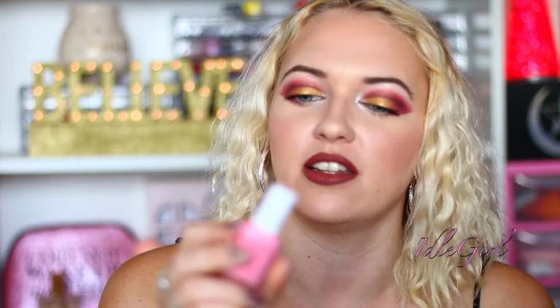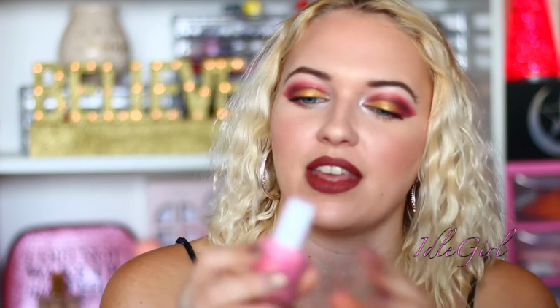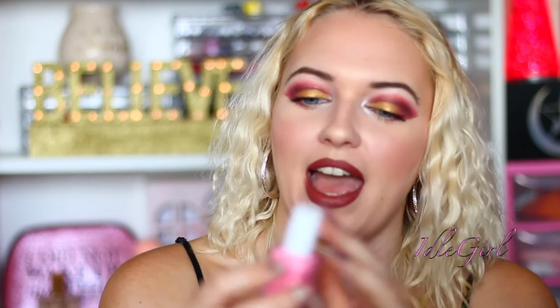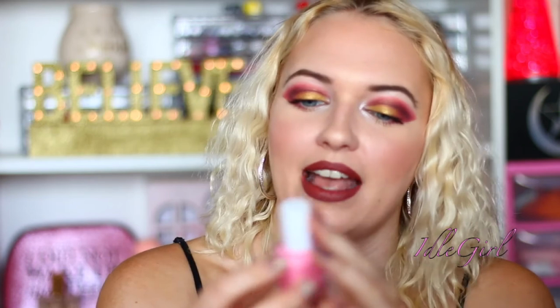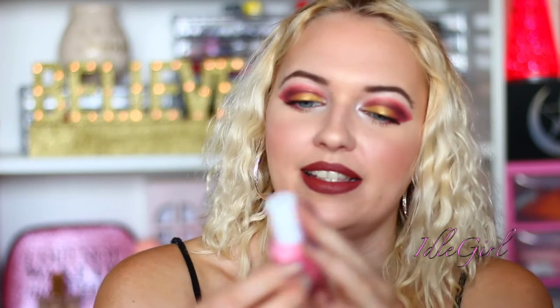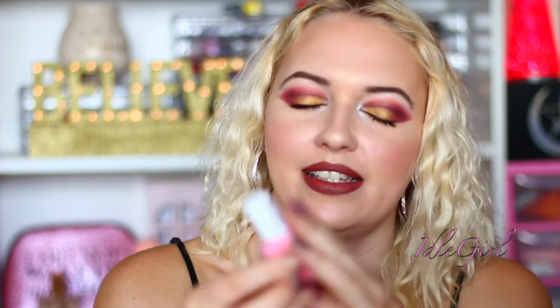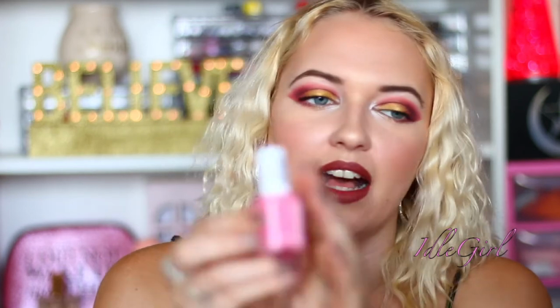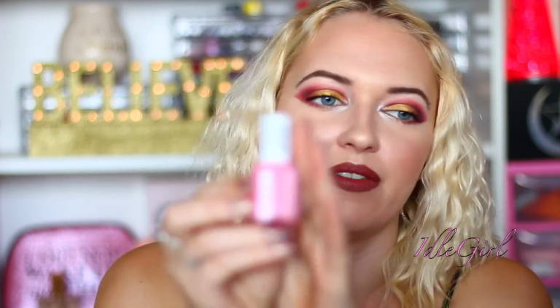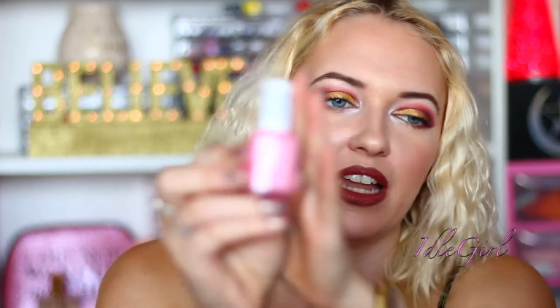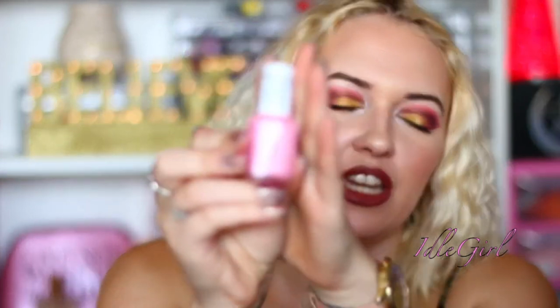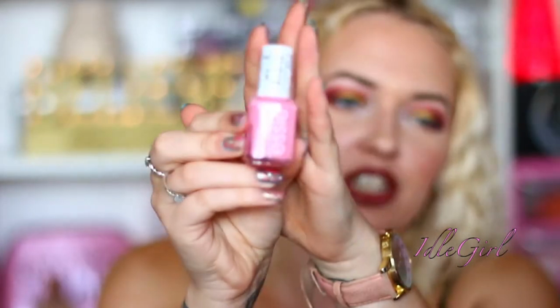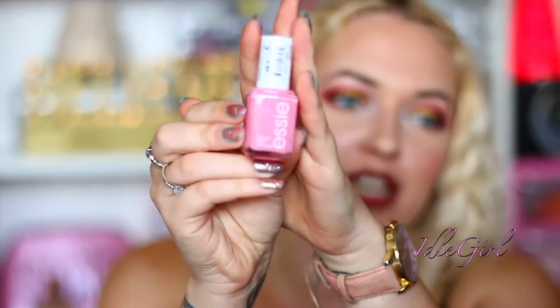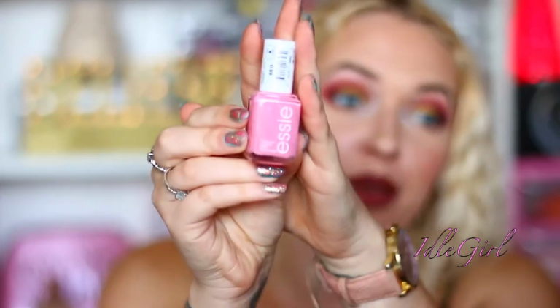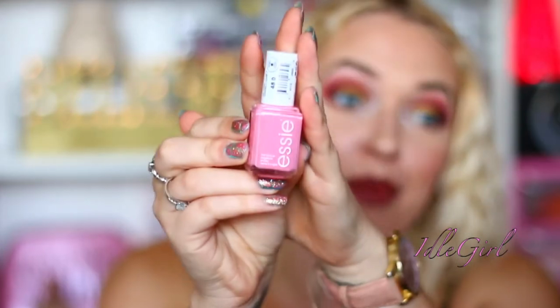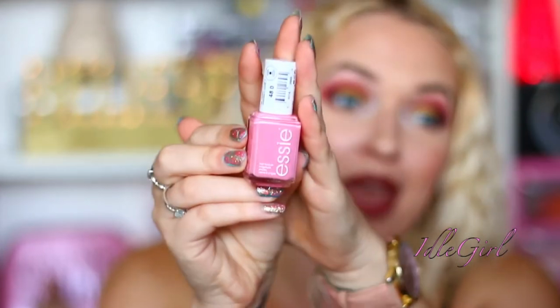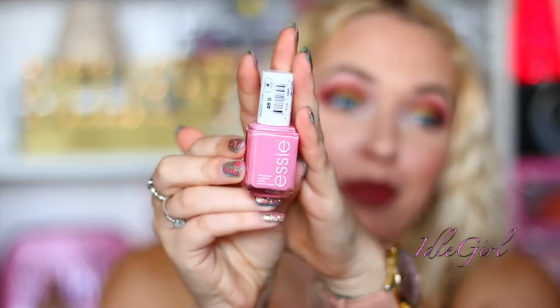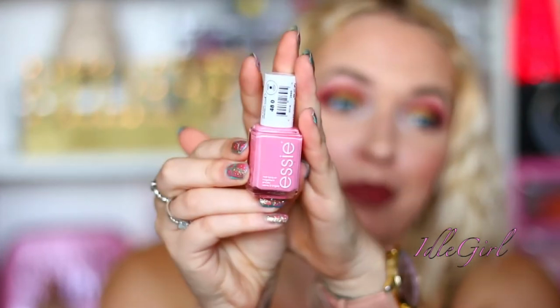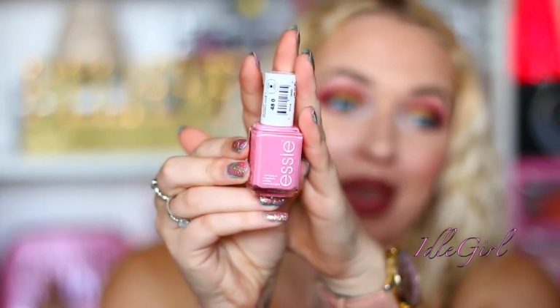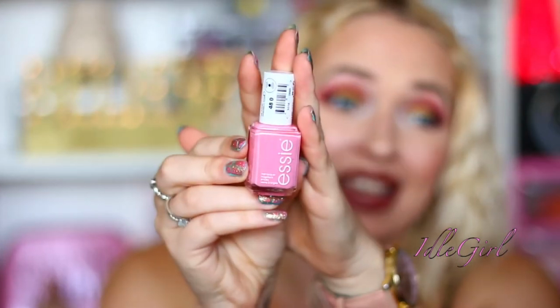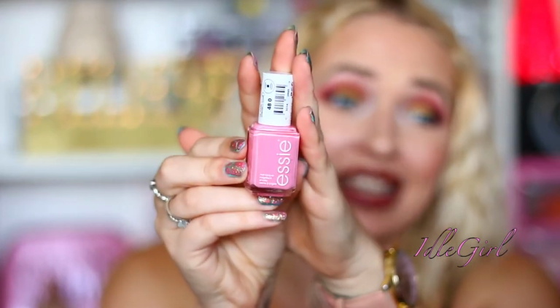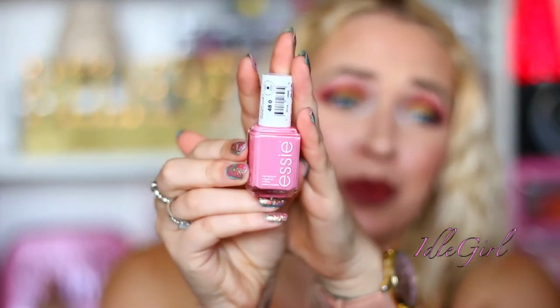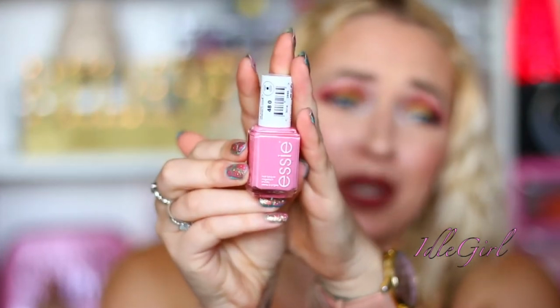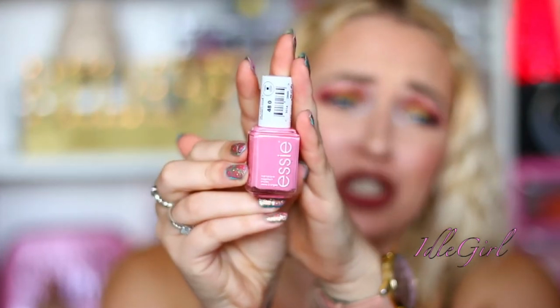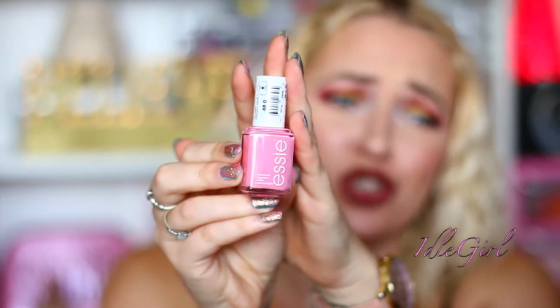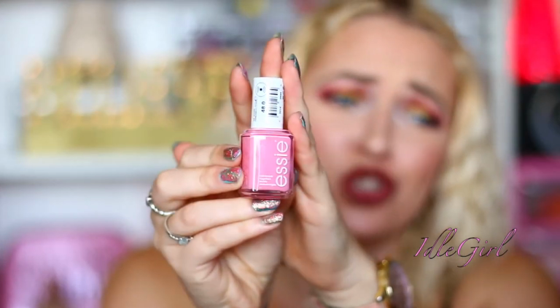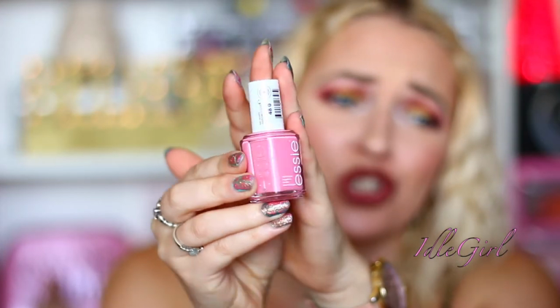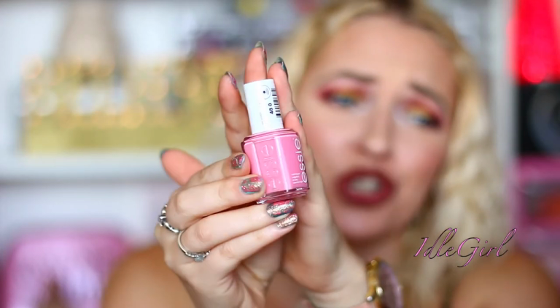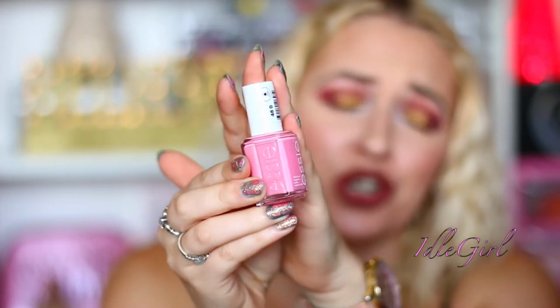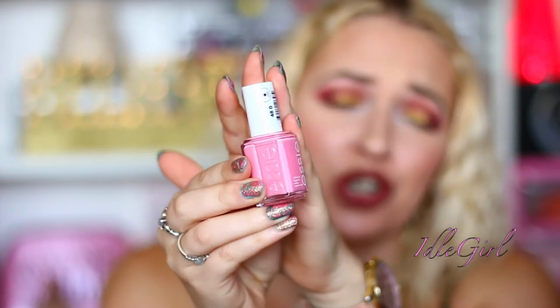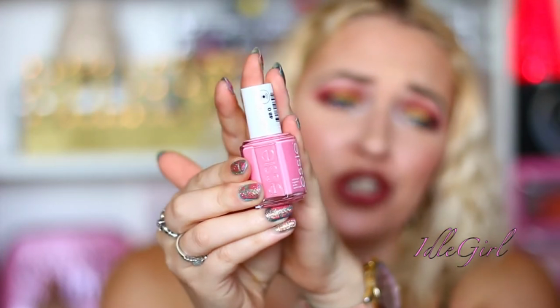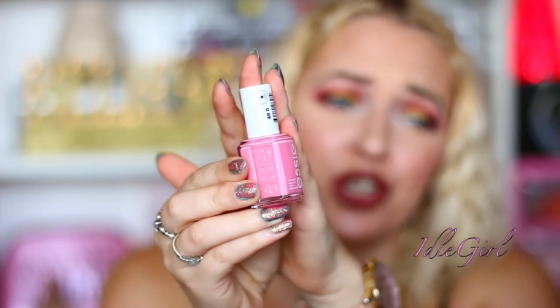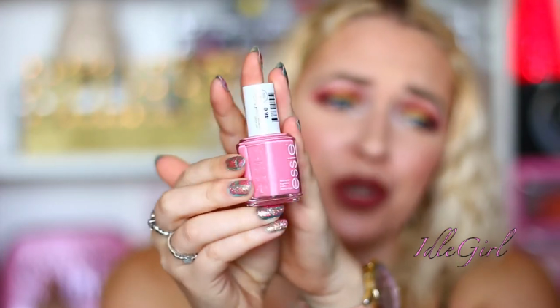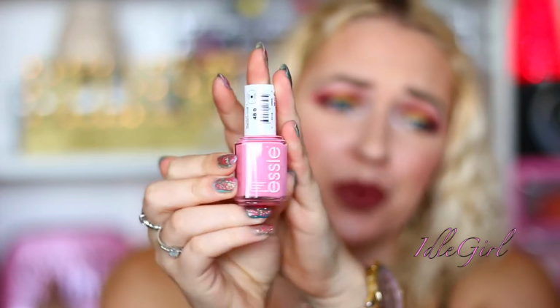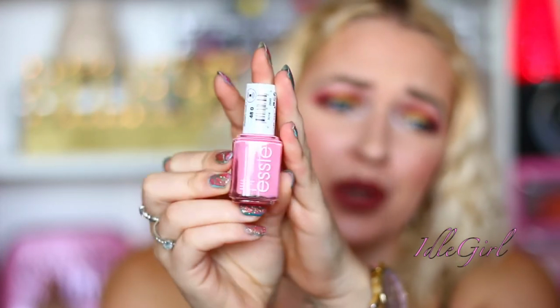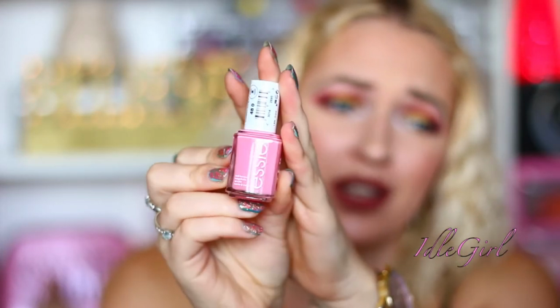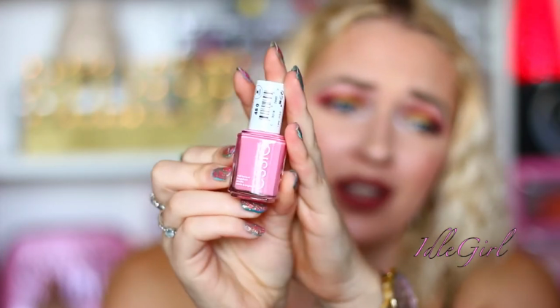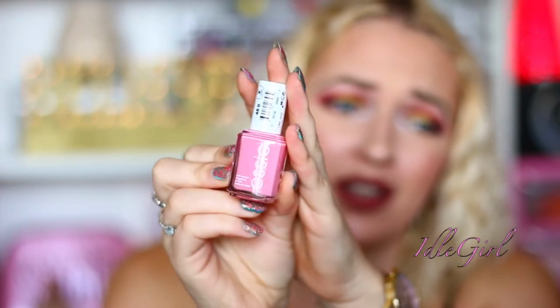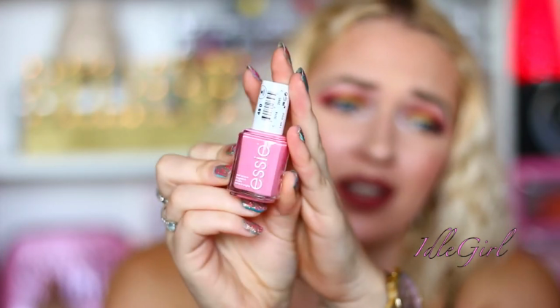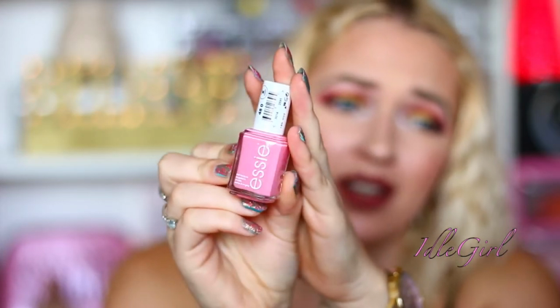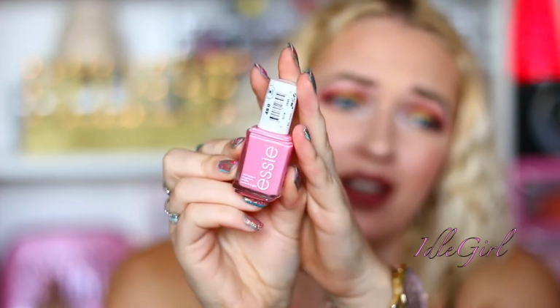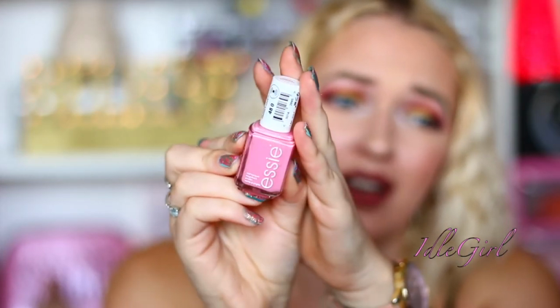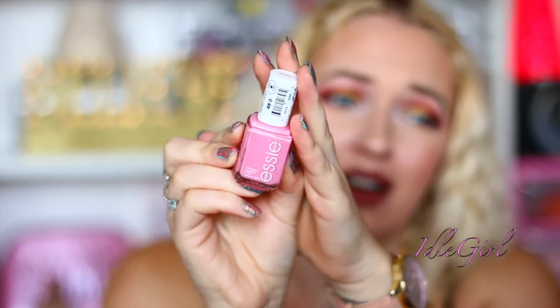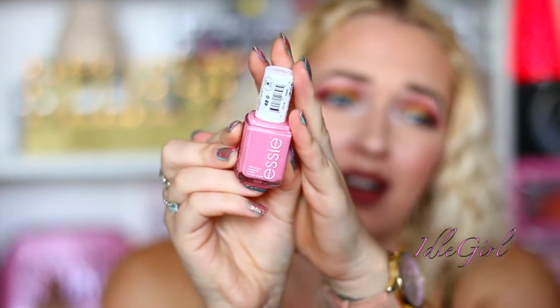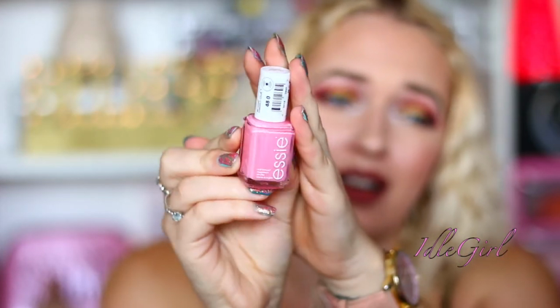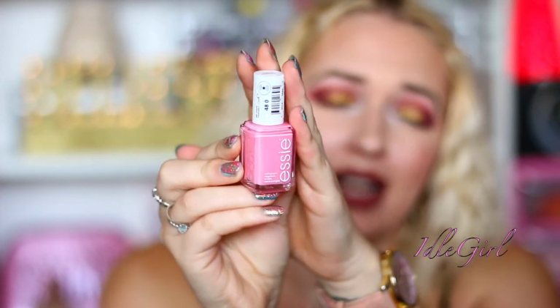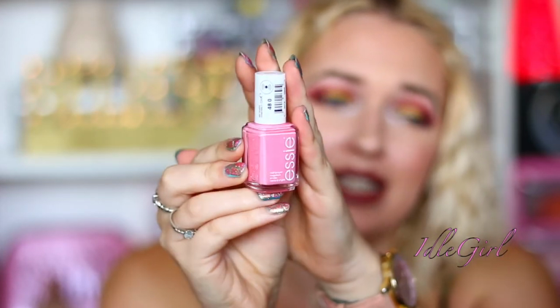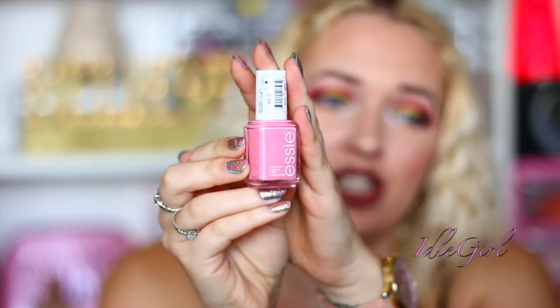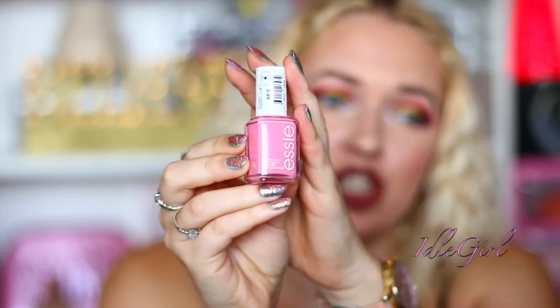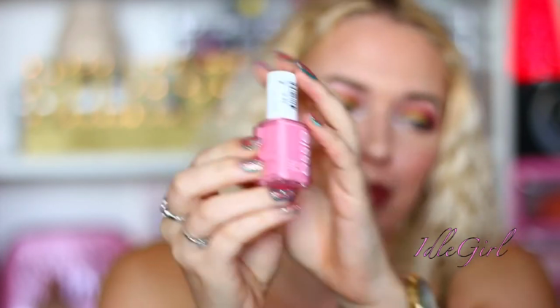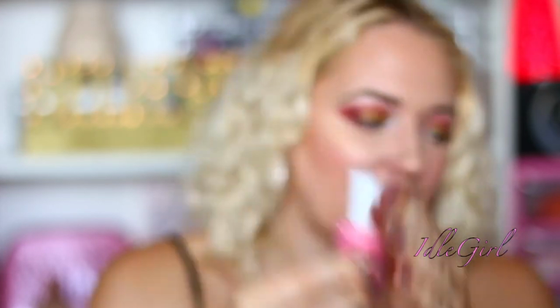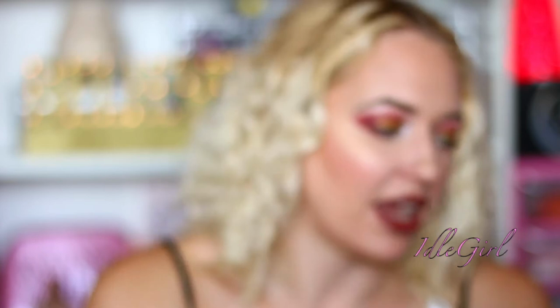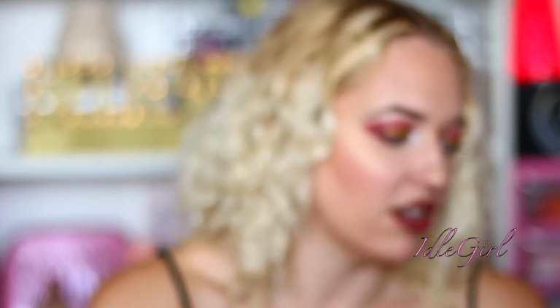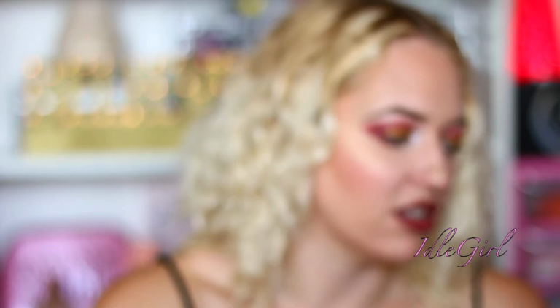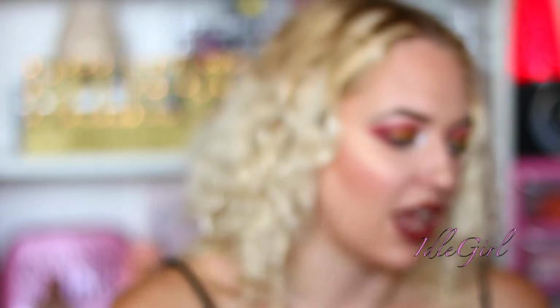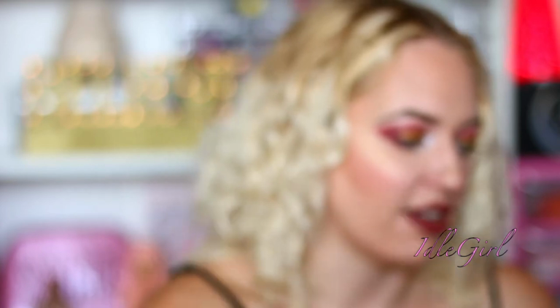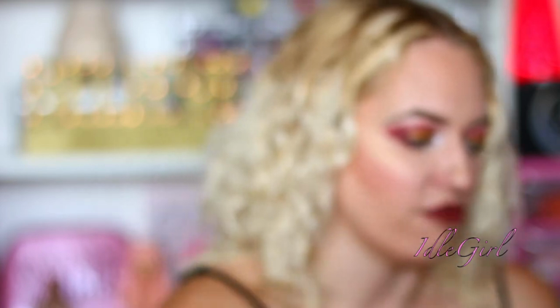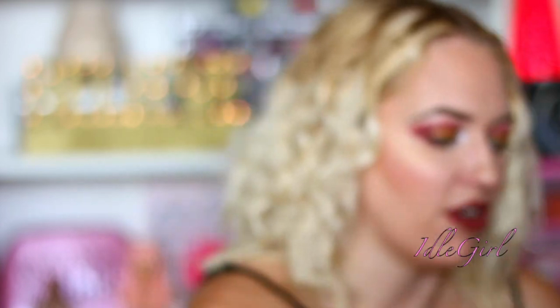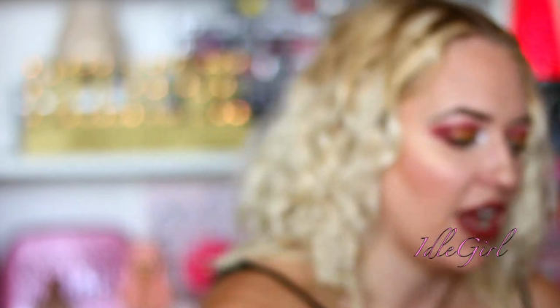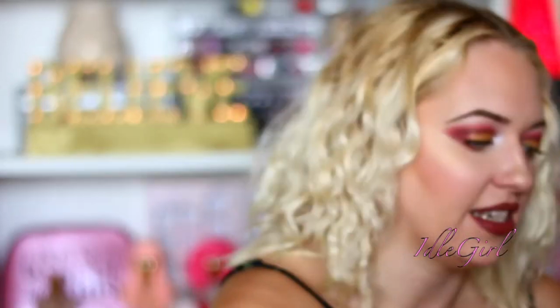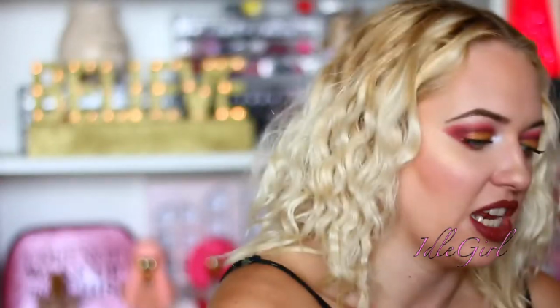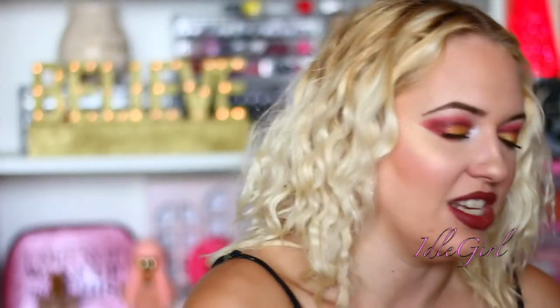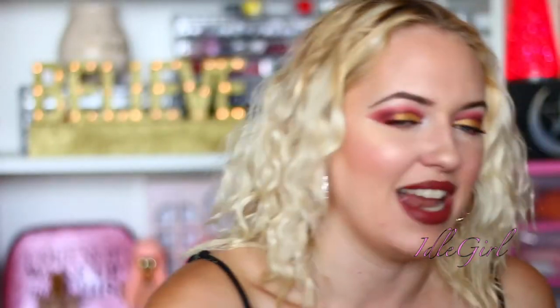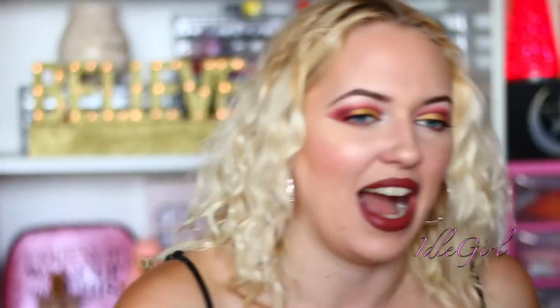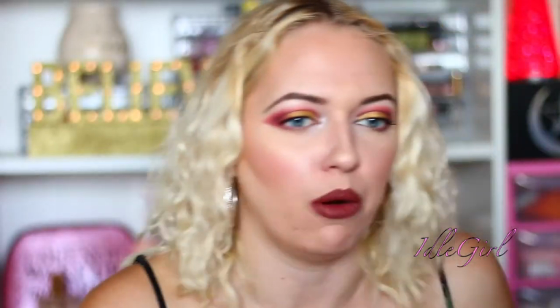There's another Essie nail varnish in a baby pink, which is so cute. I need to do my nails like right now.